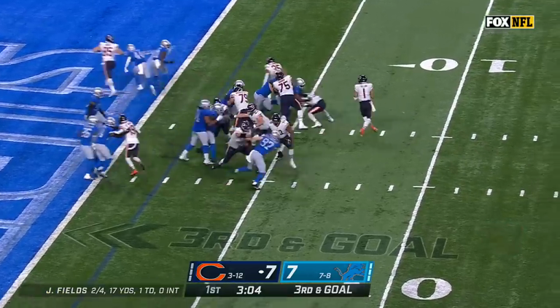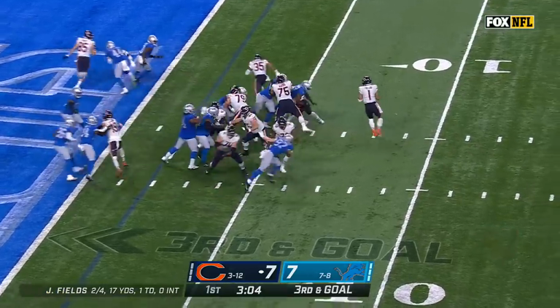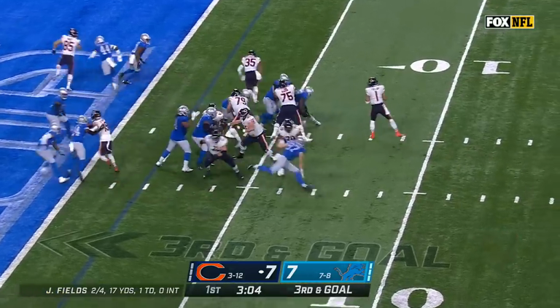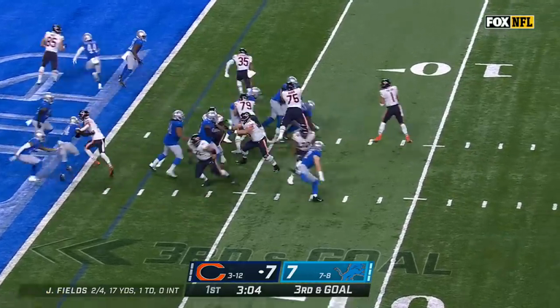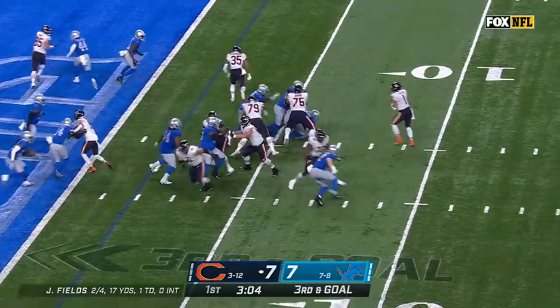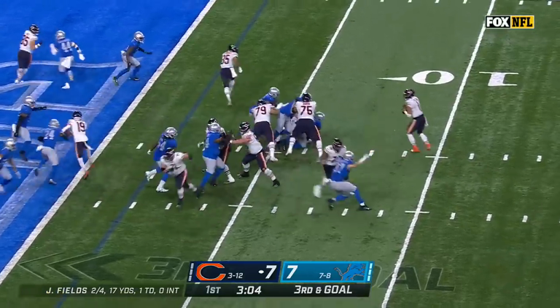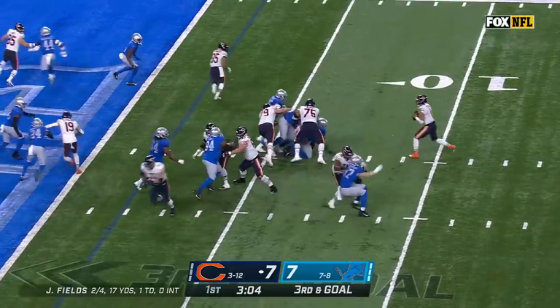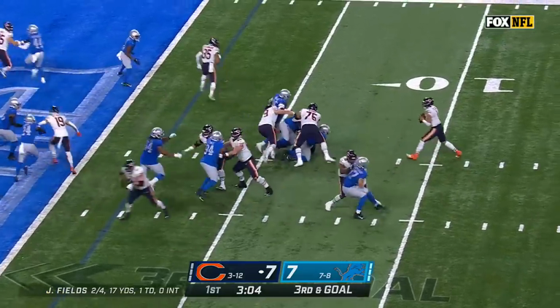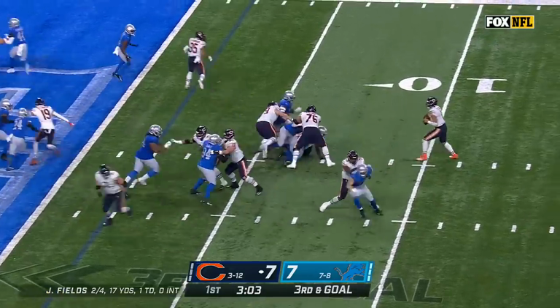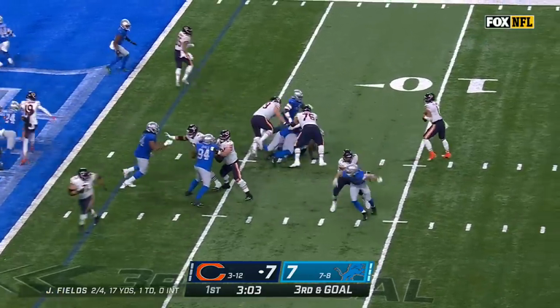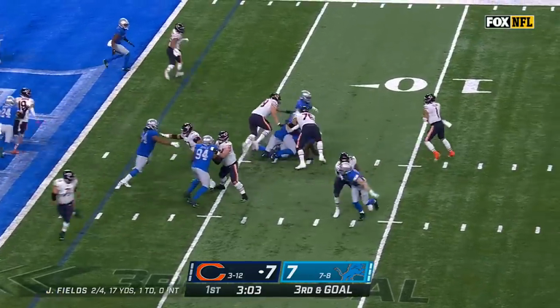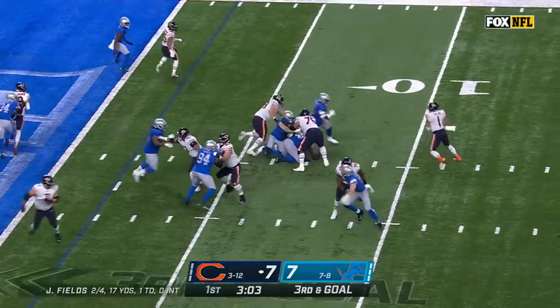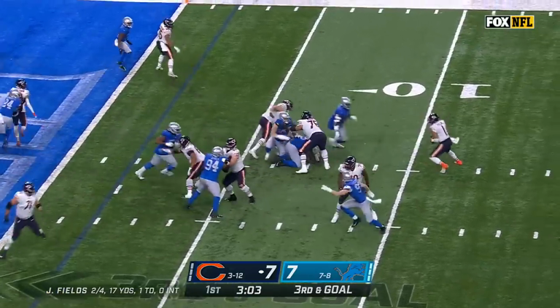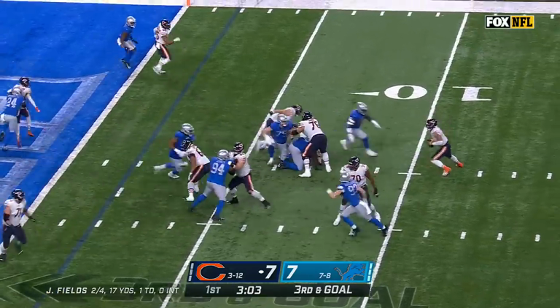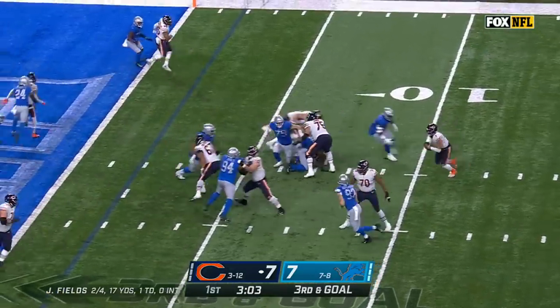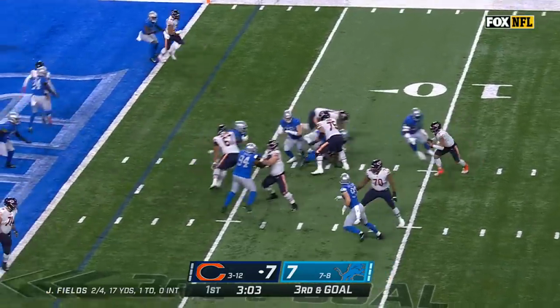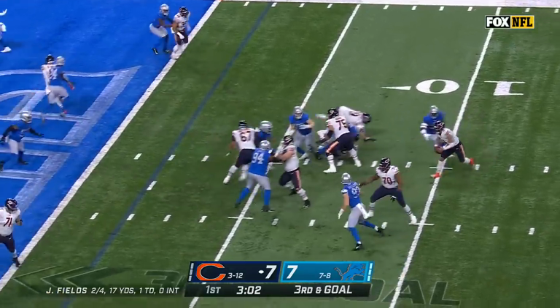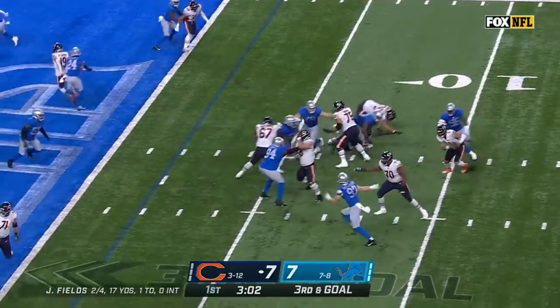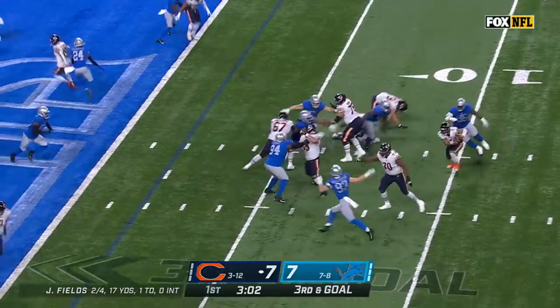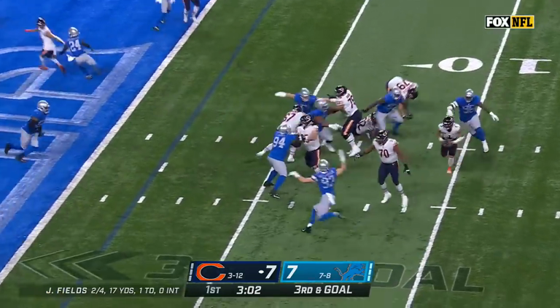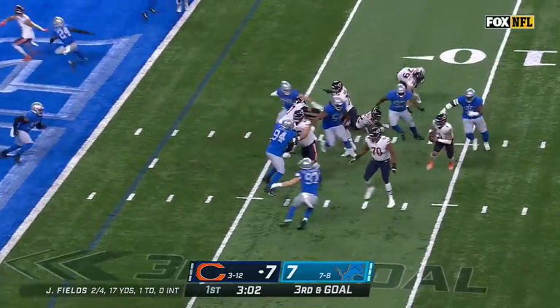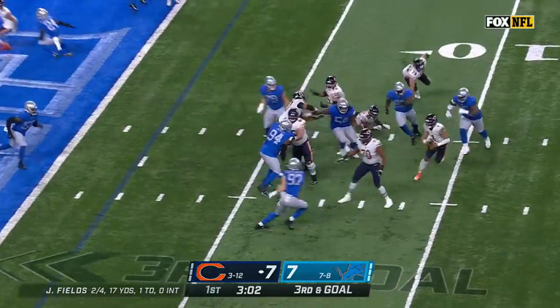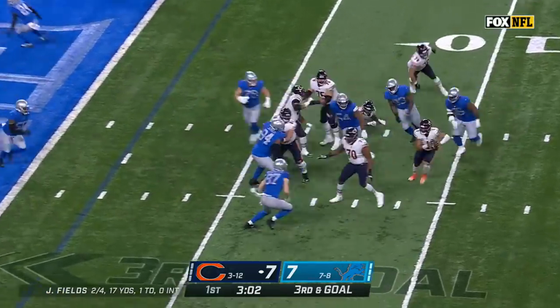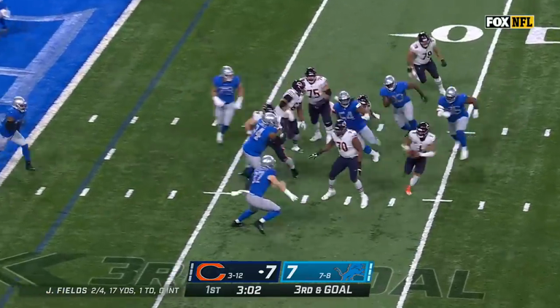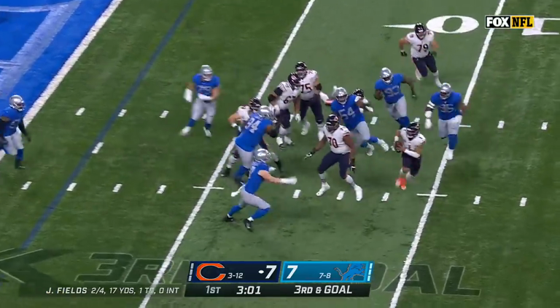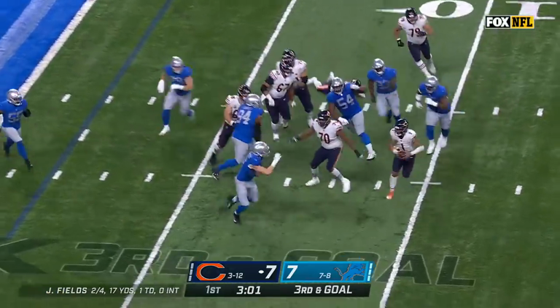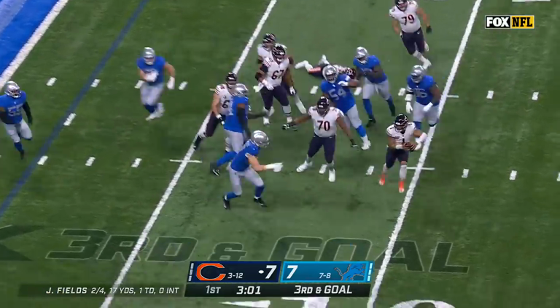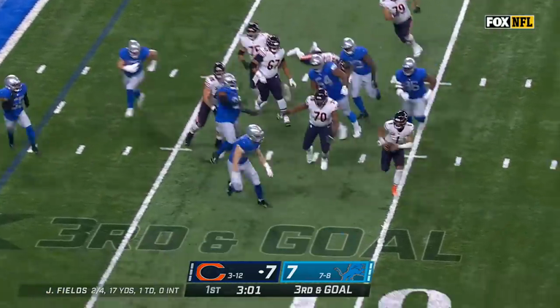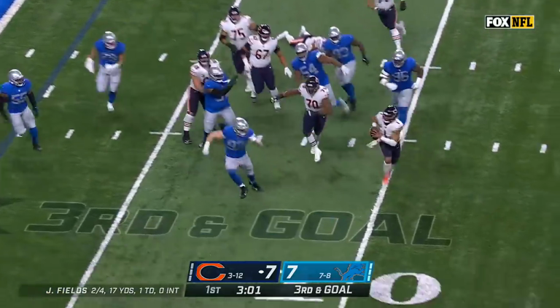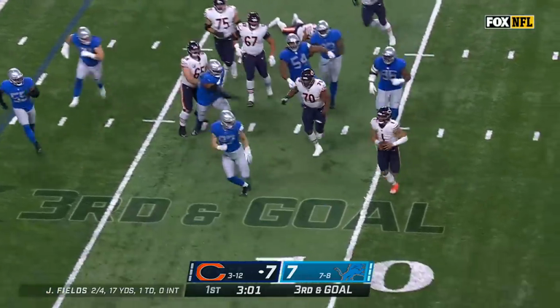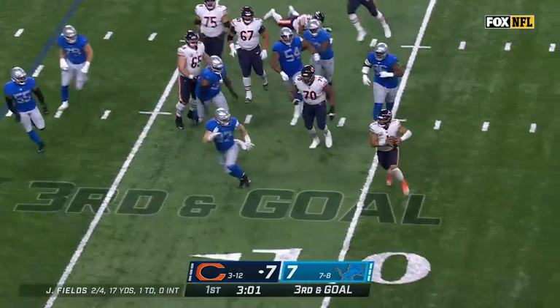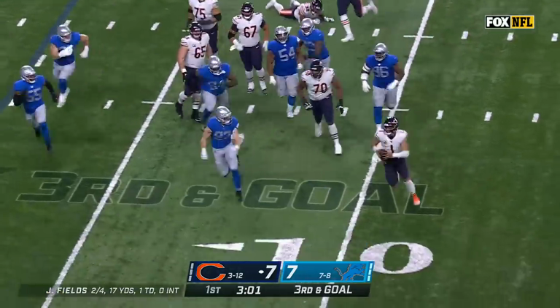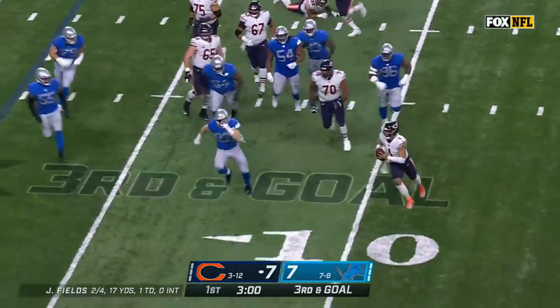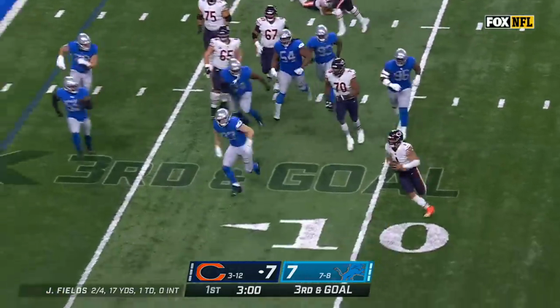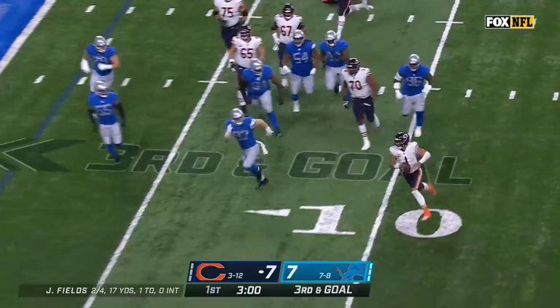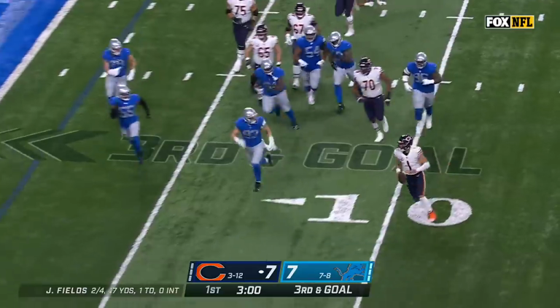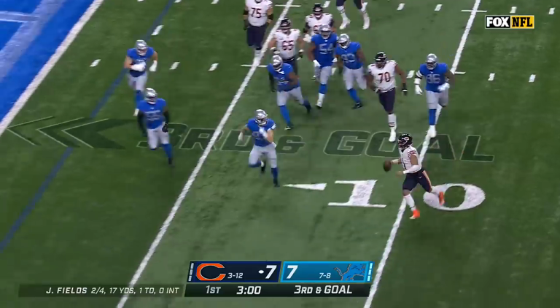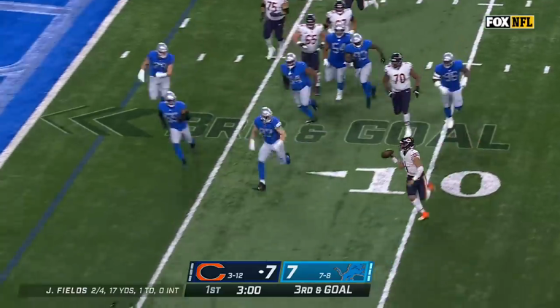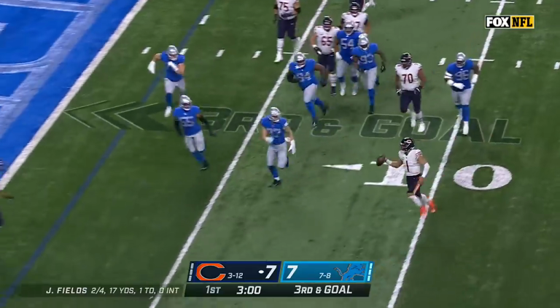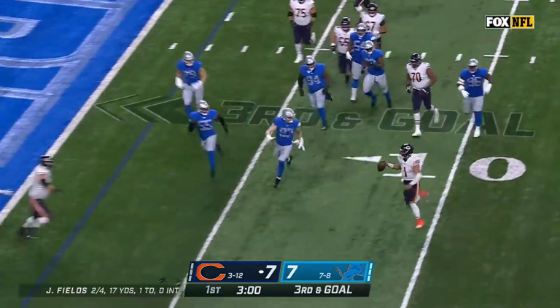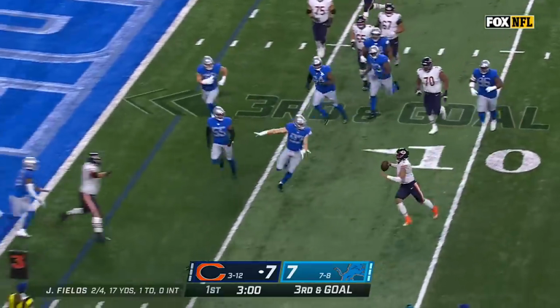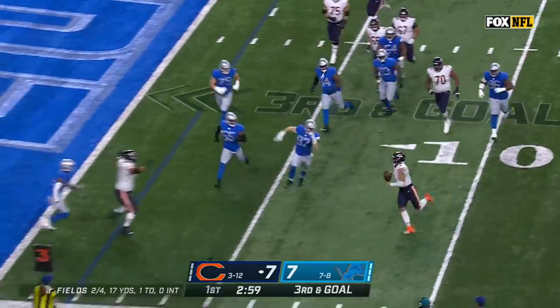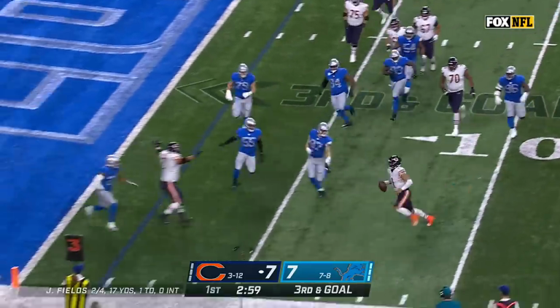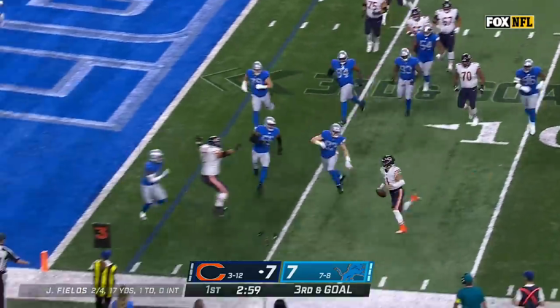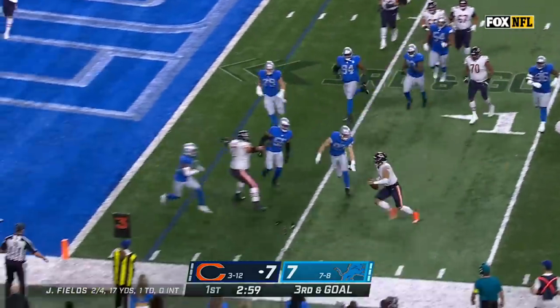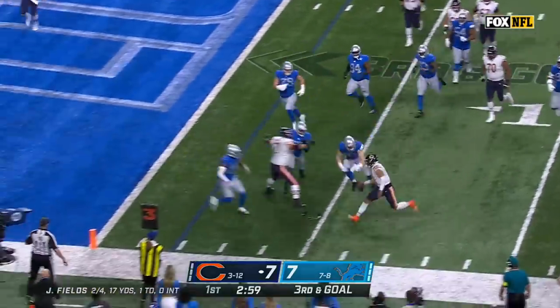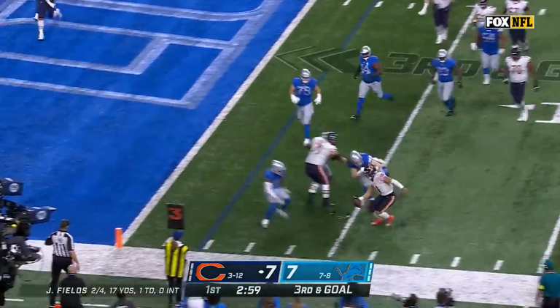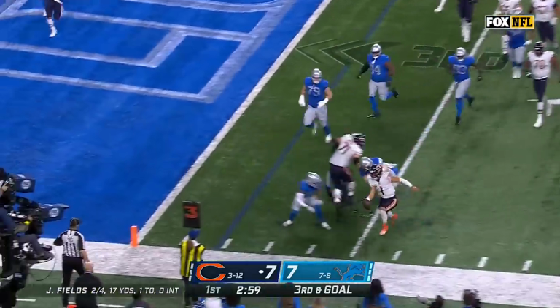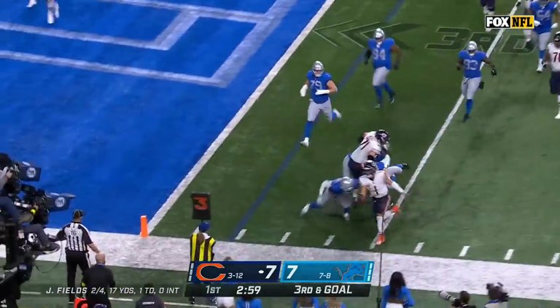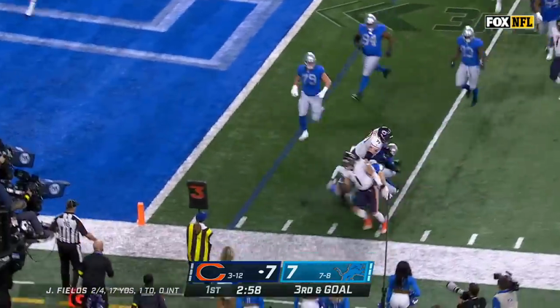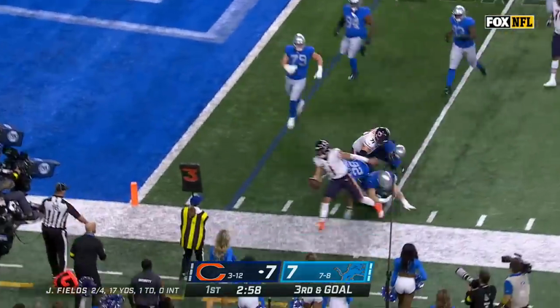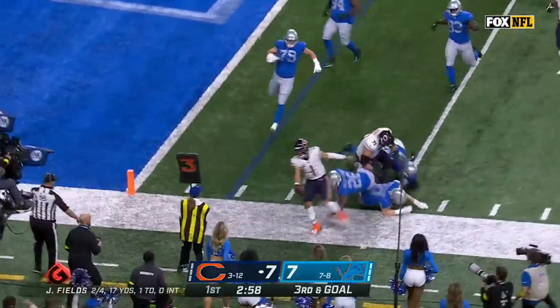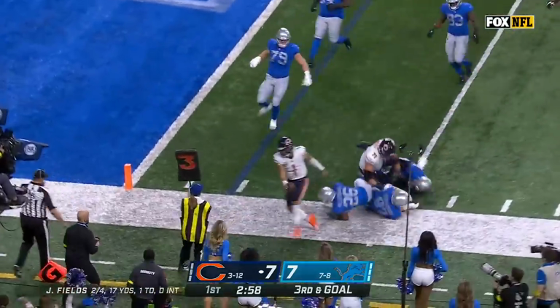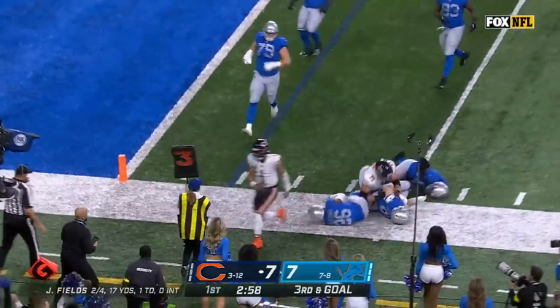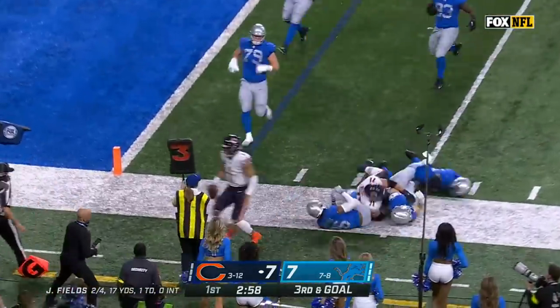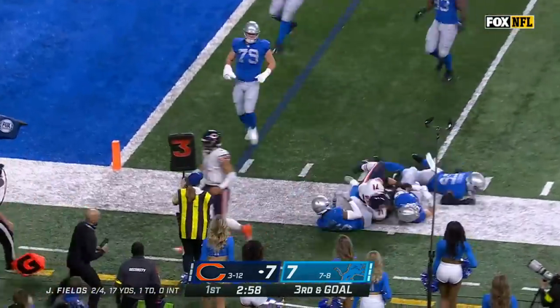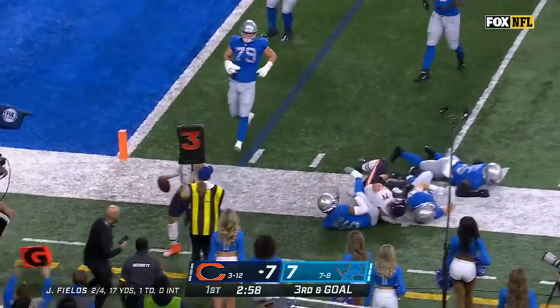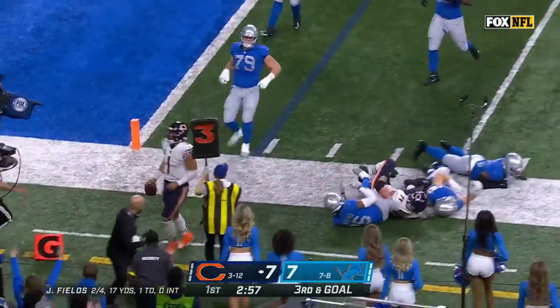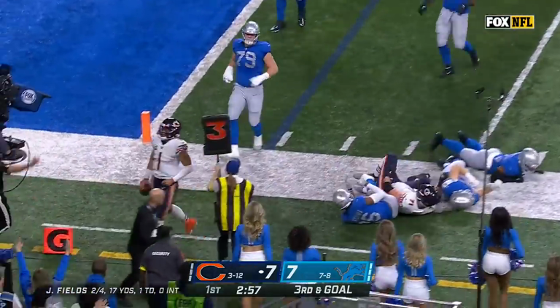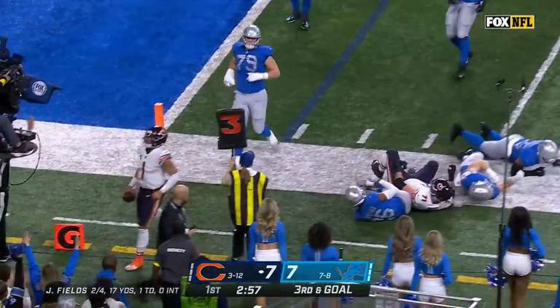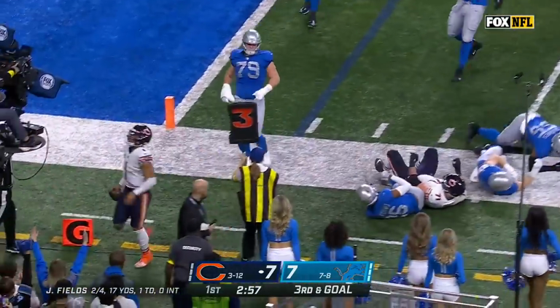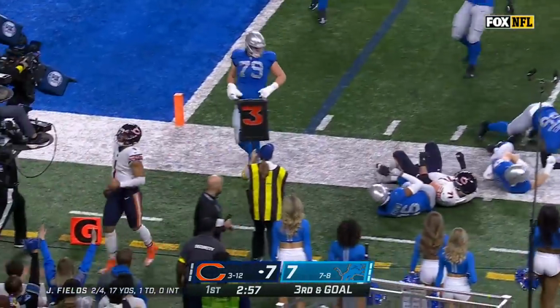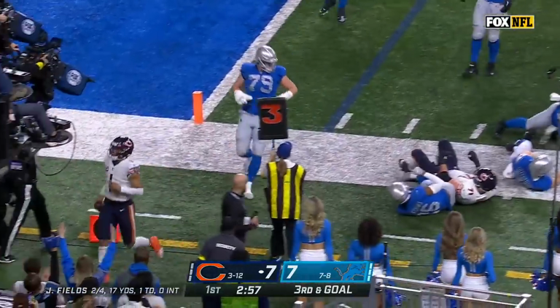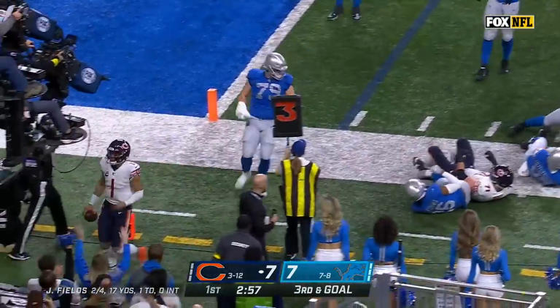On third and goal, there it is — Fields can't find anyone, and he's out of bounds.